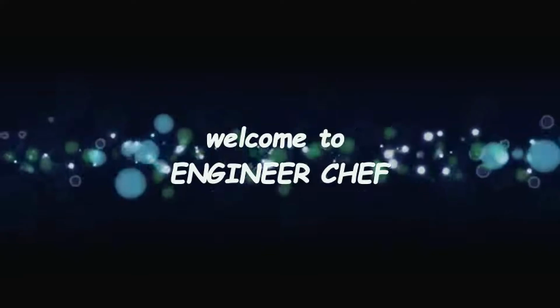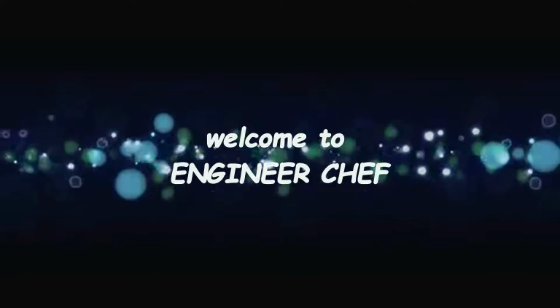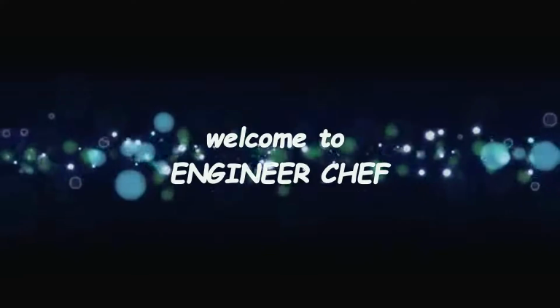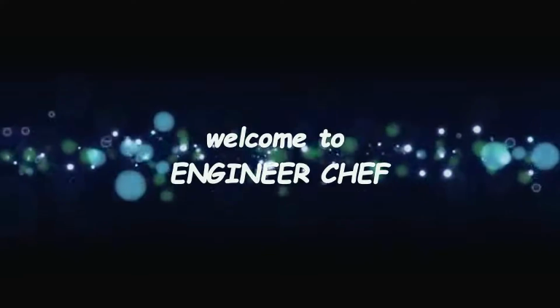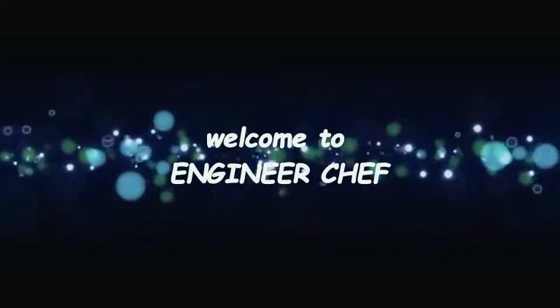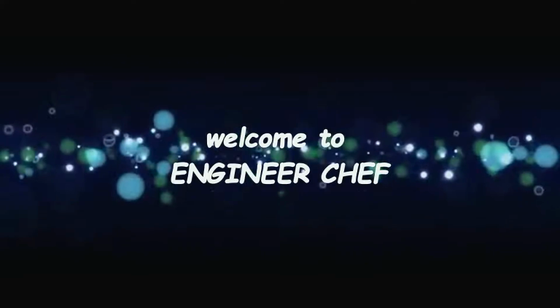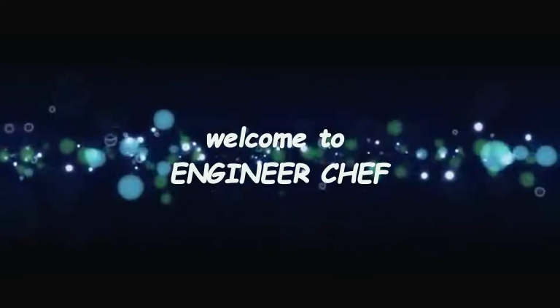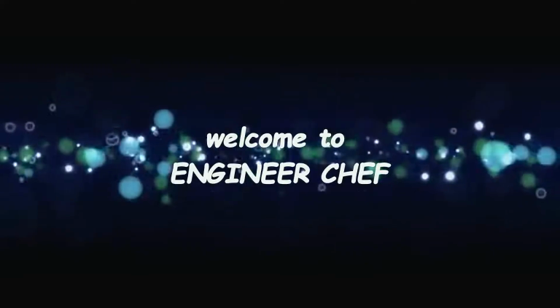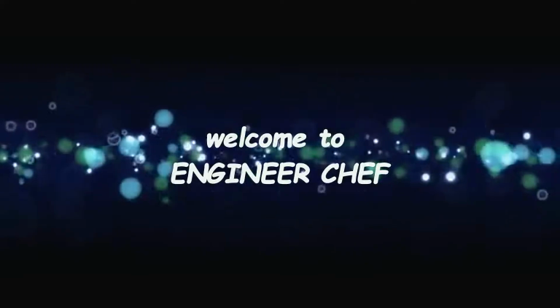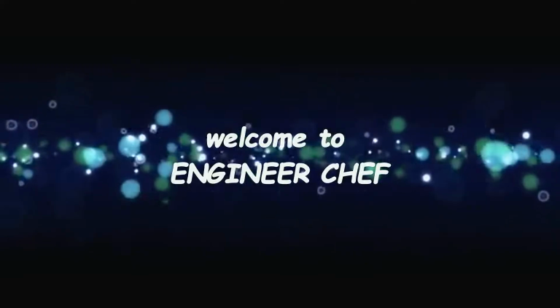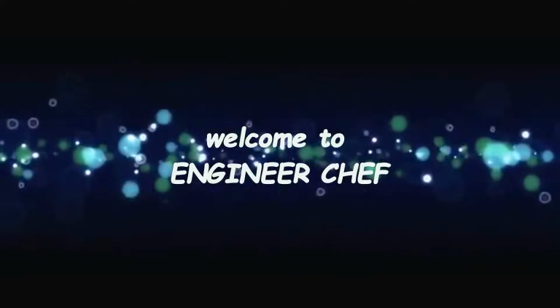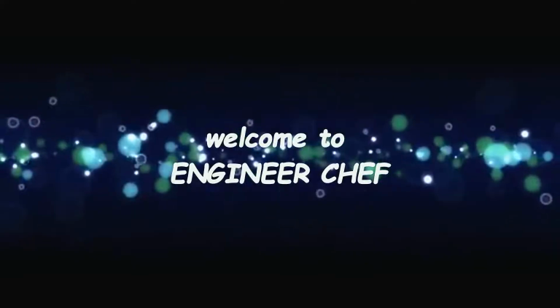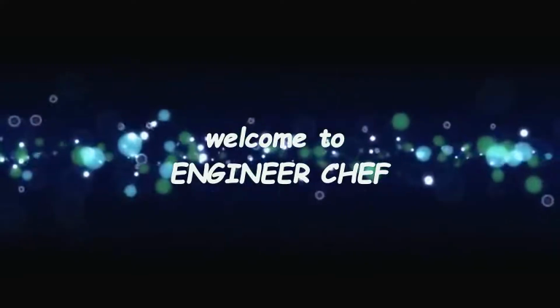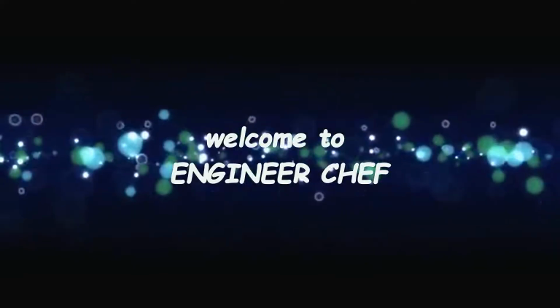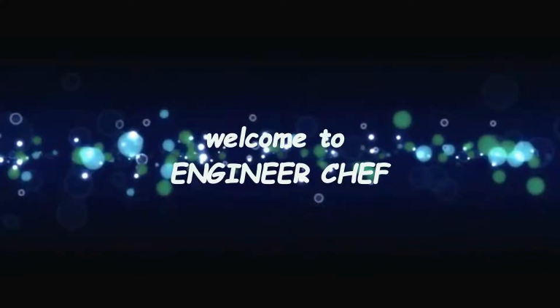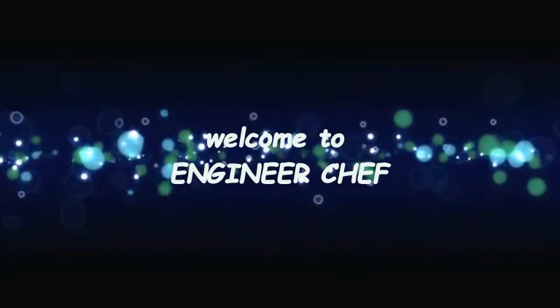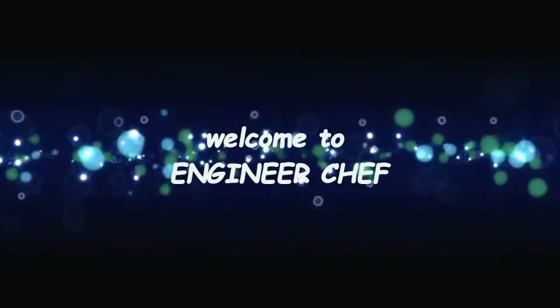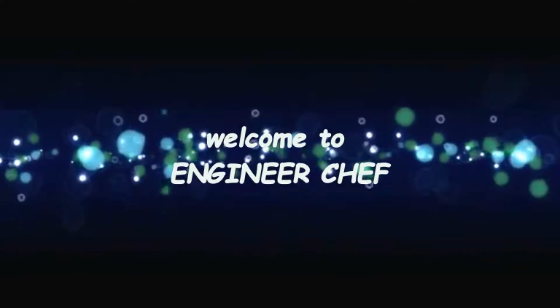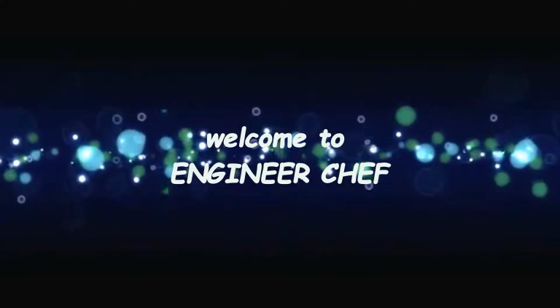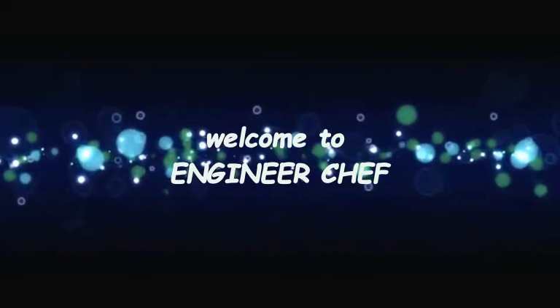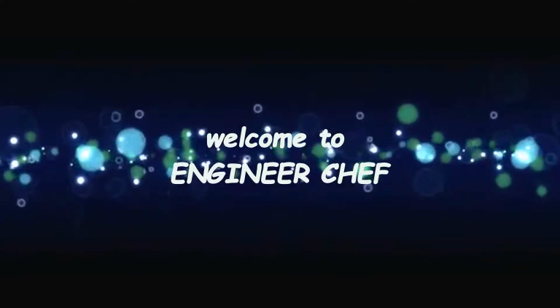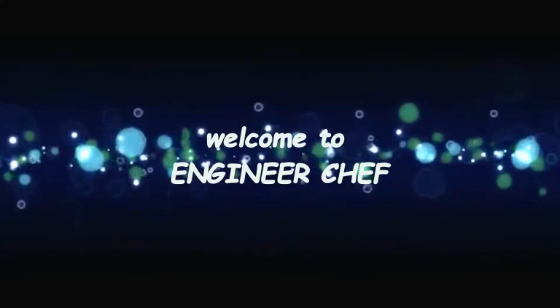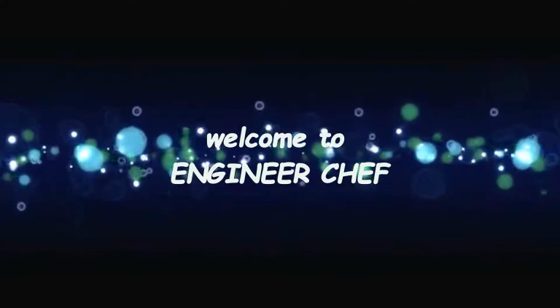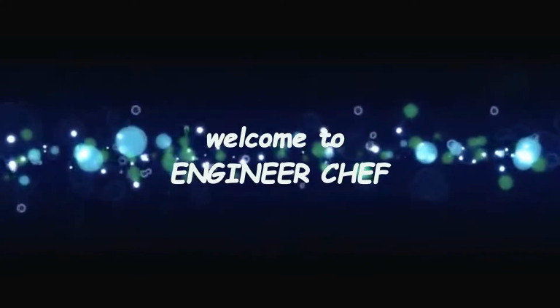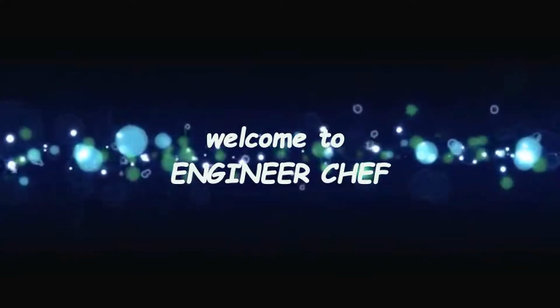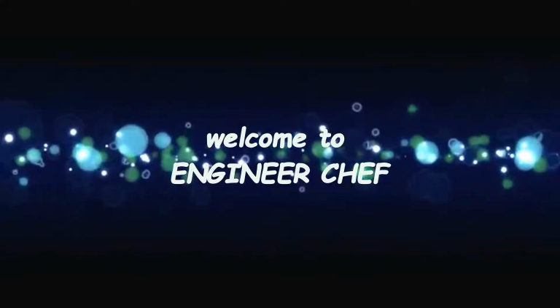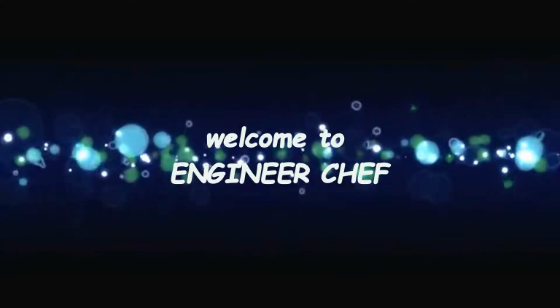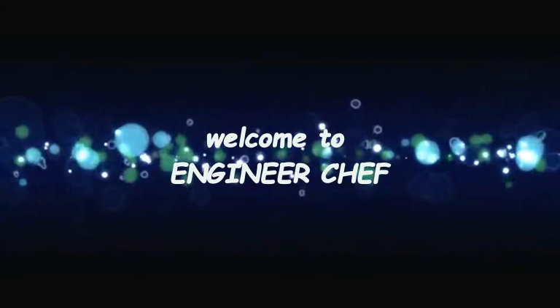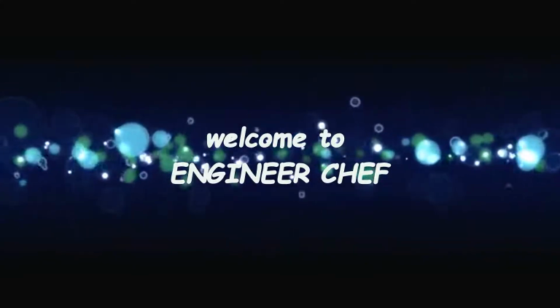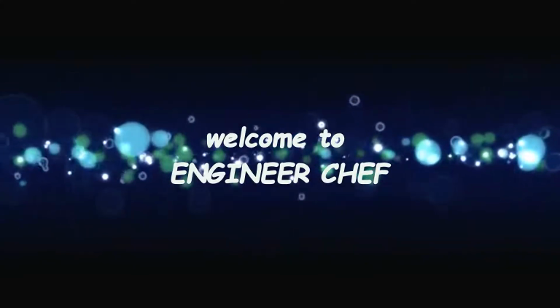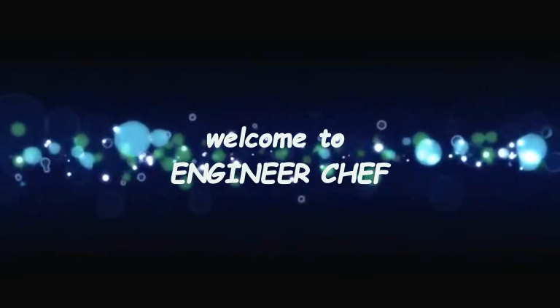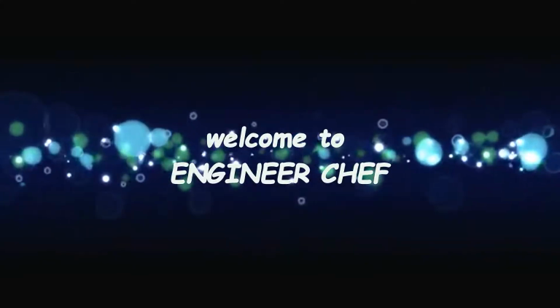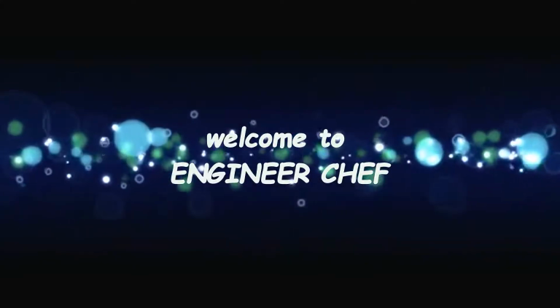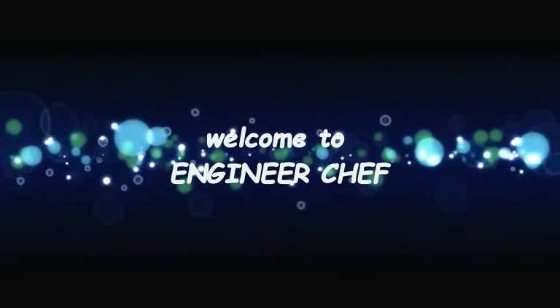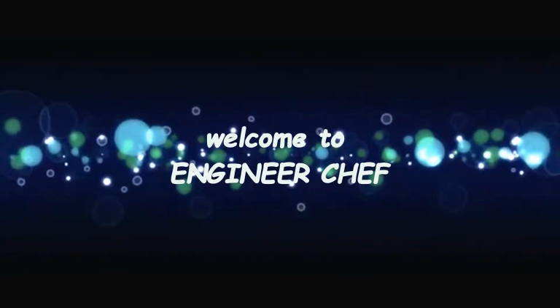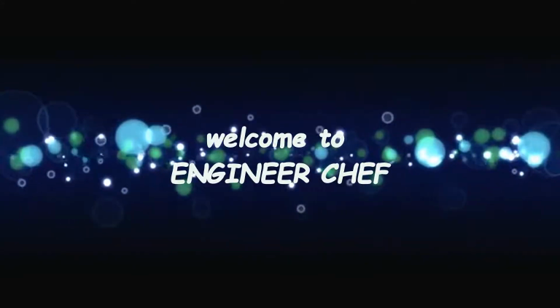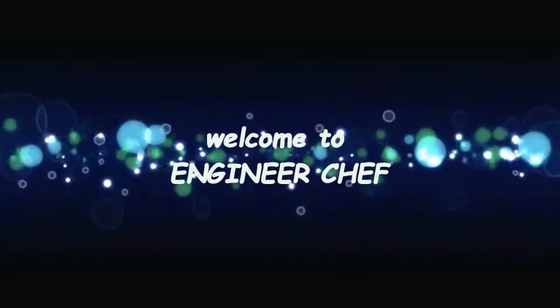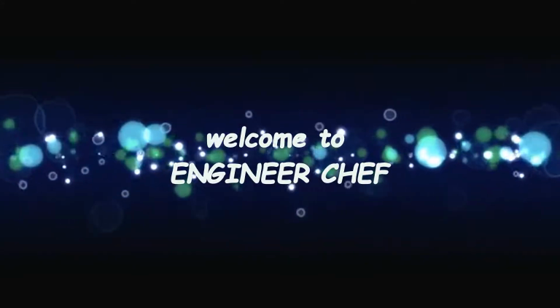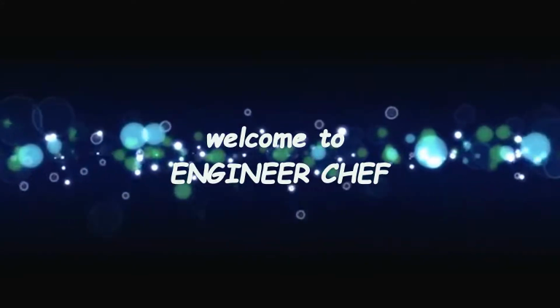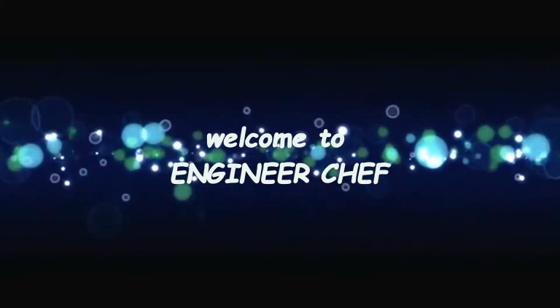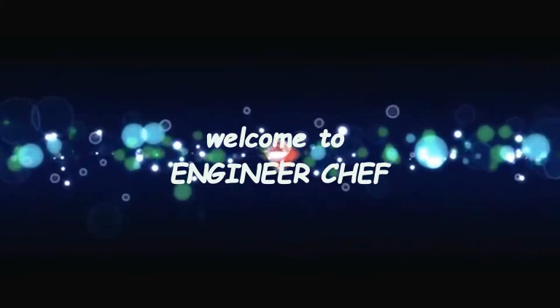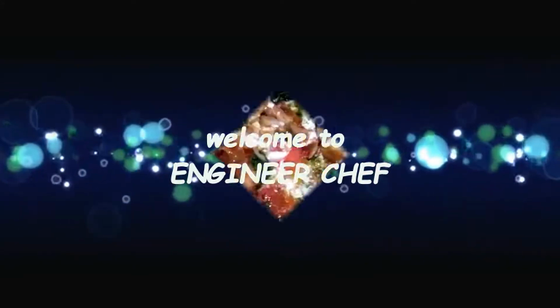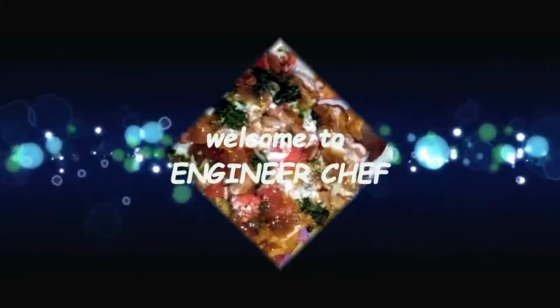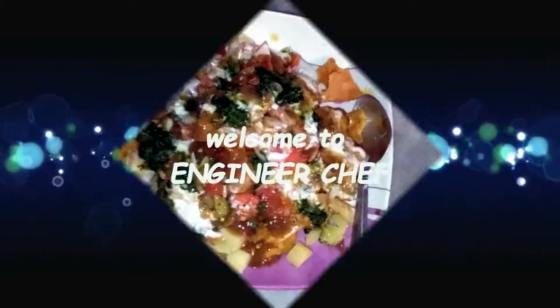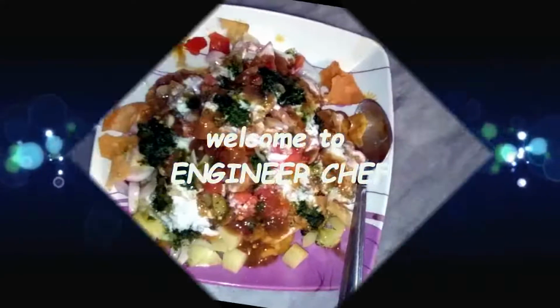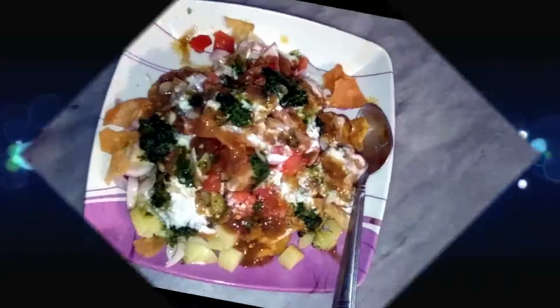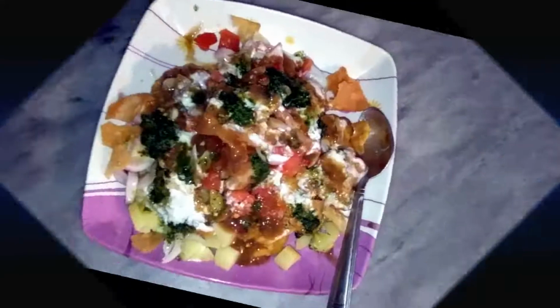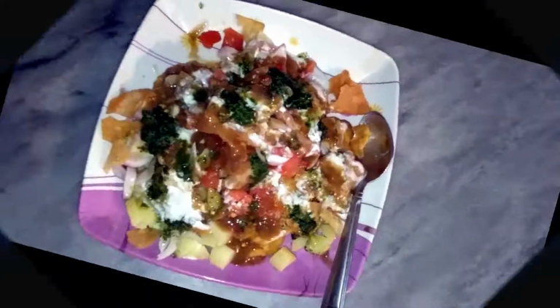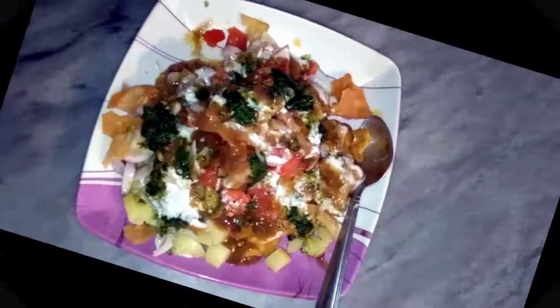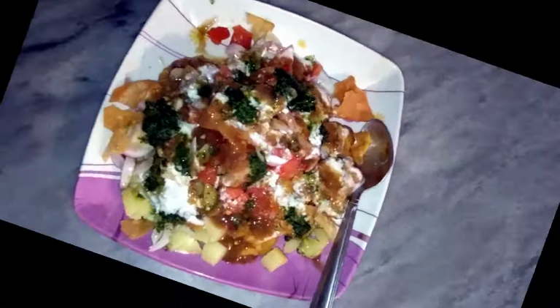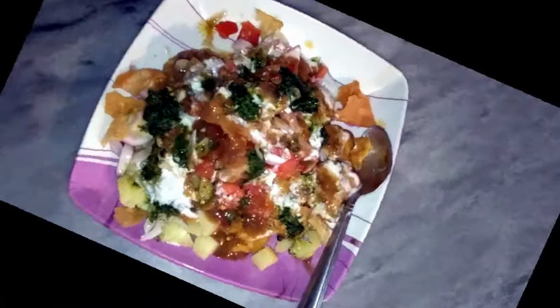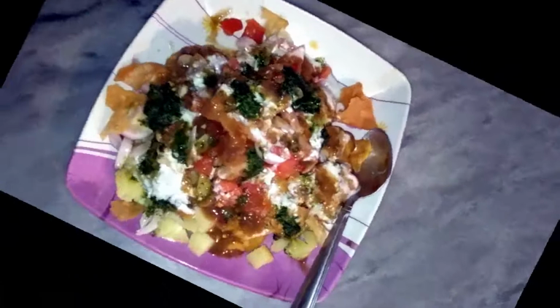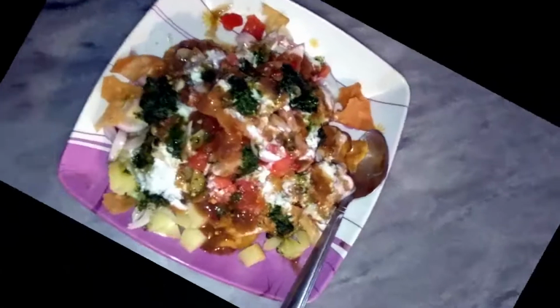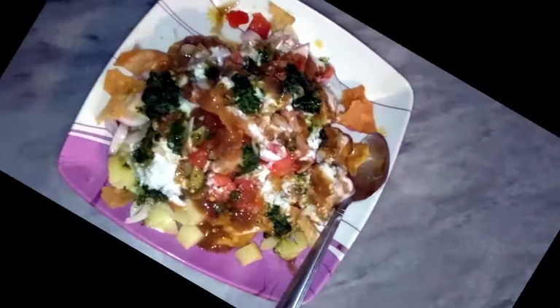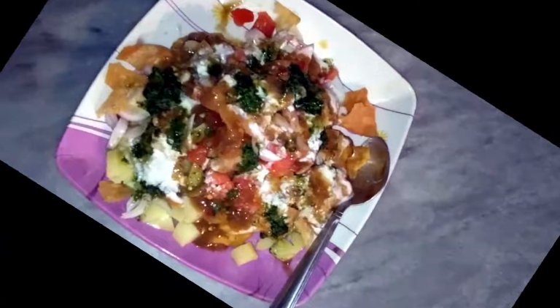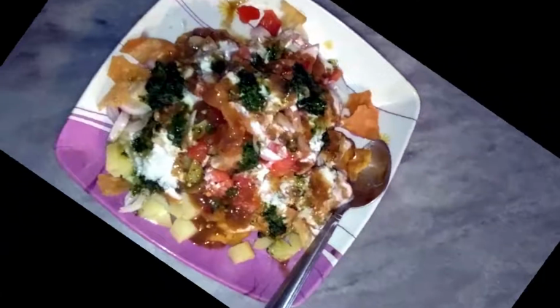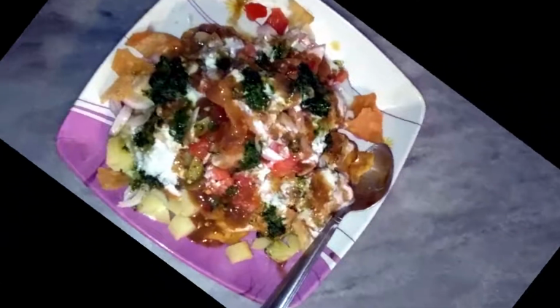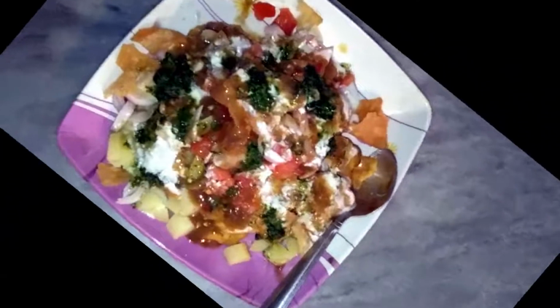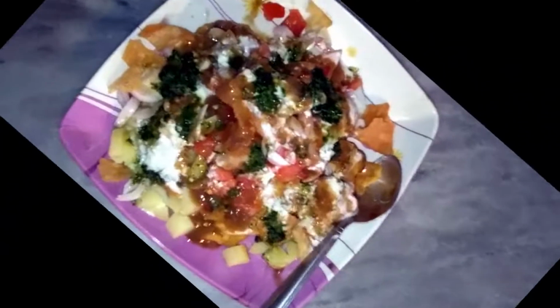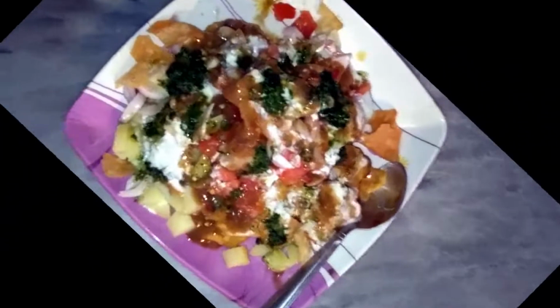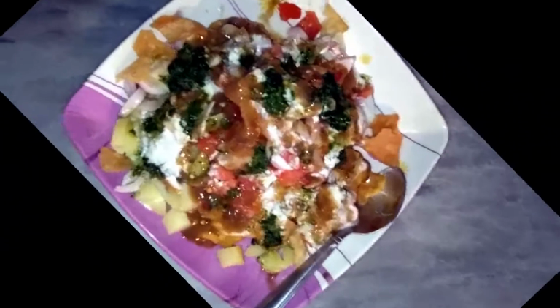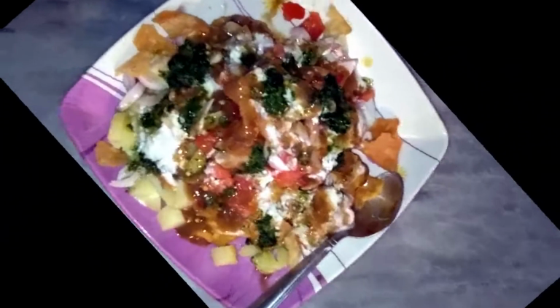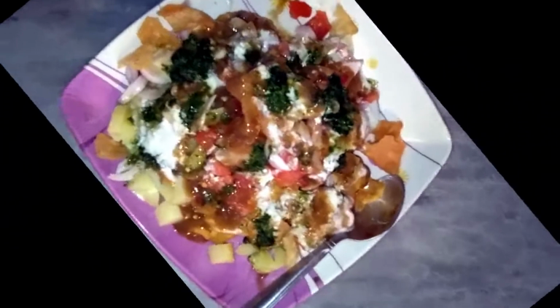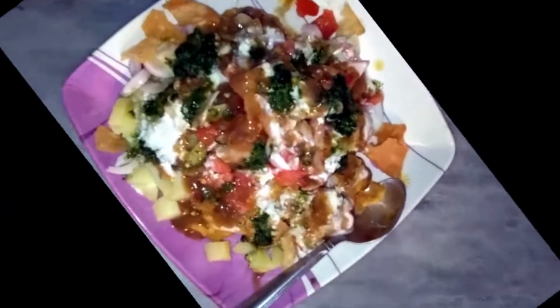Assalamu alaikum, welcome to my channel. Today we are going to make Dahi Badek. This is a very tasty and easy recipe.